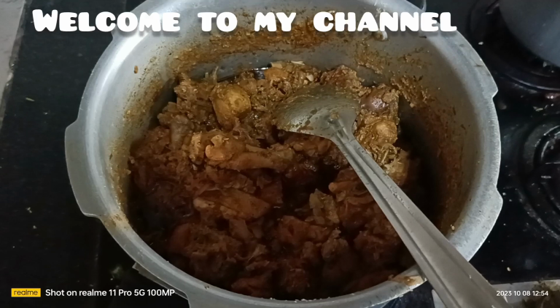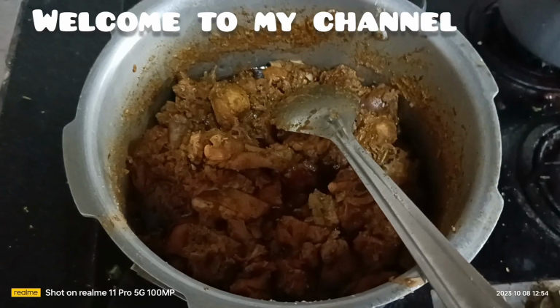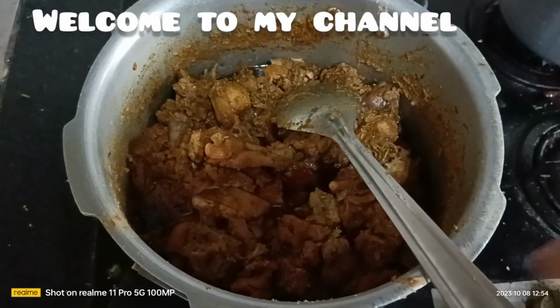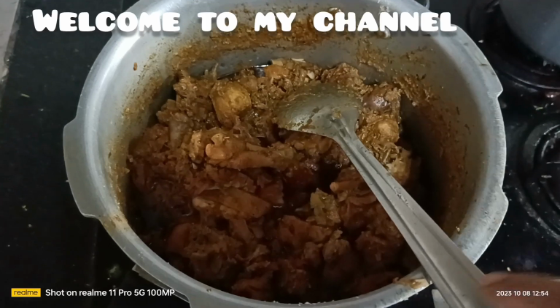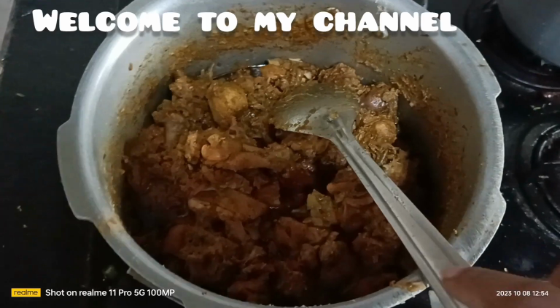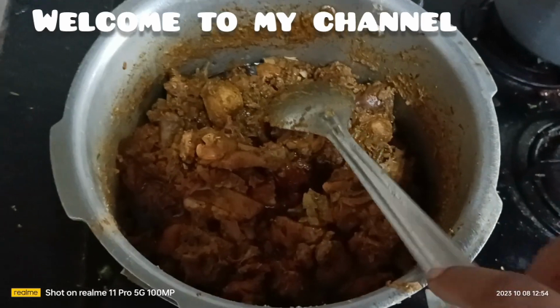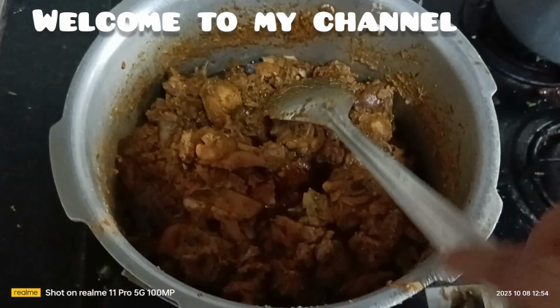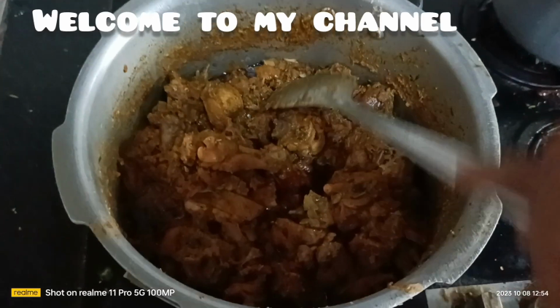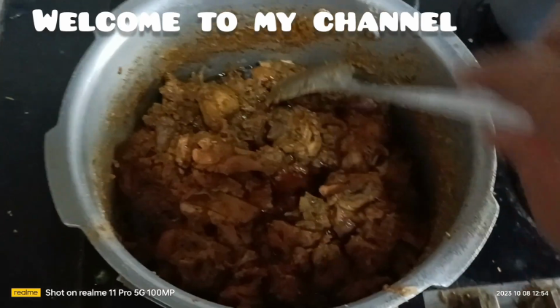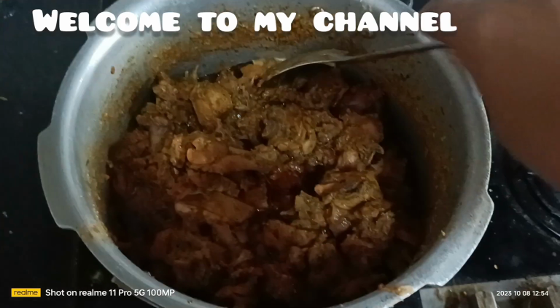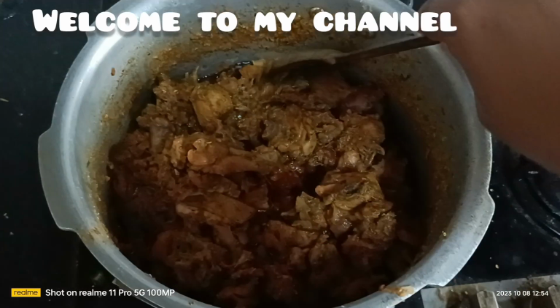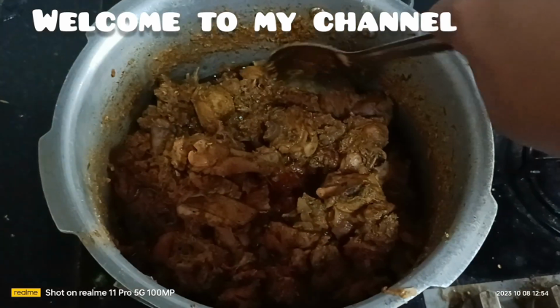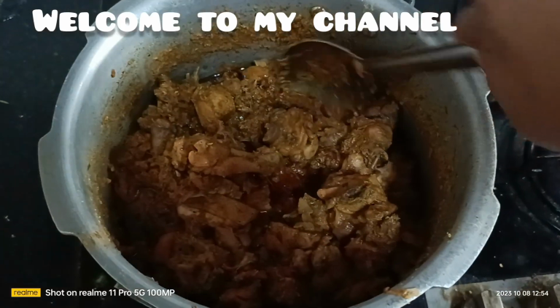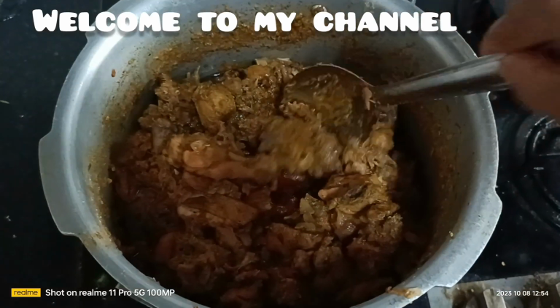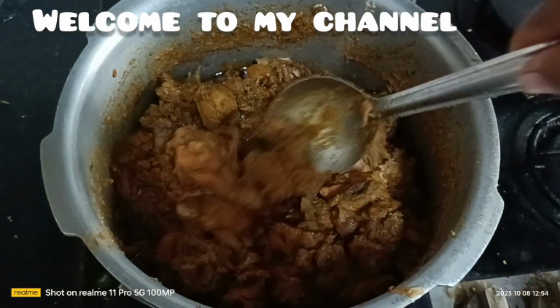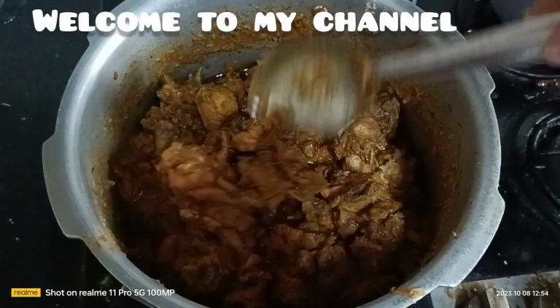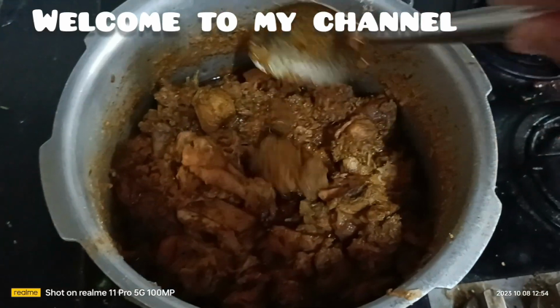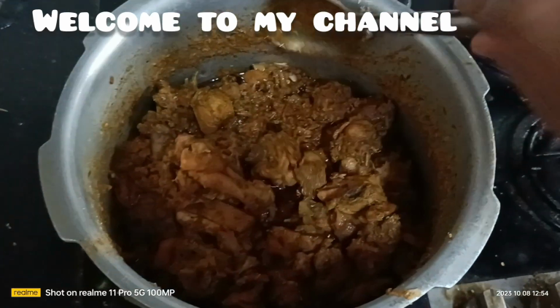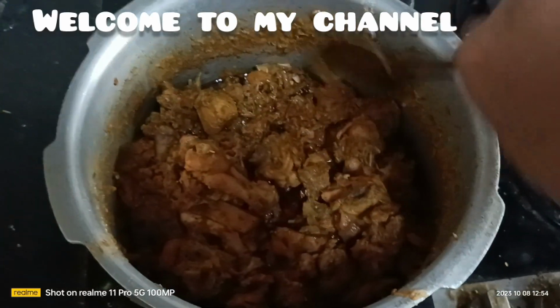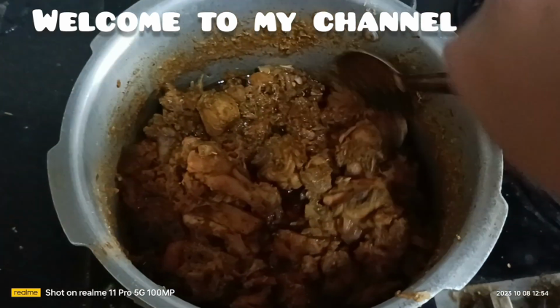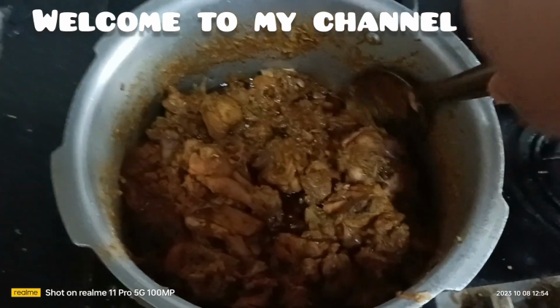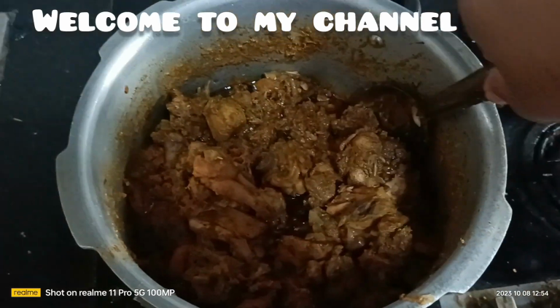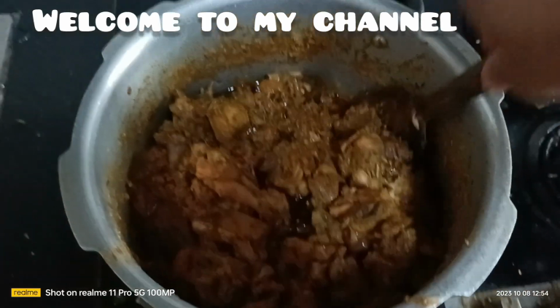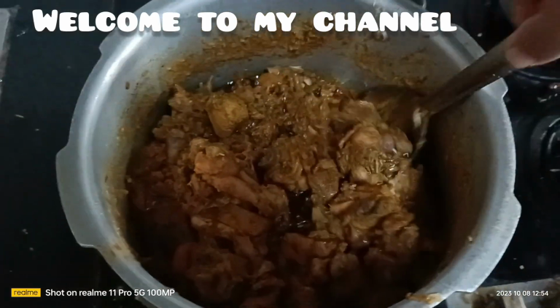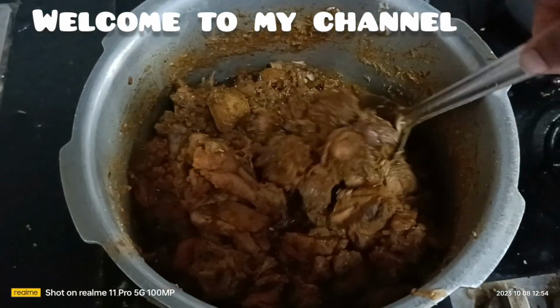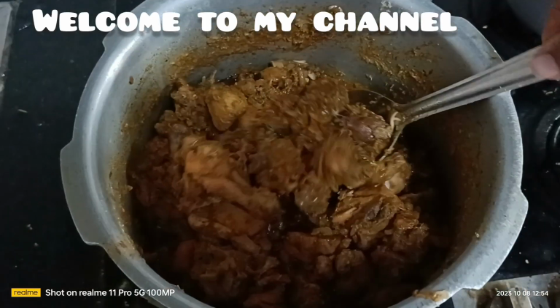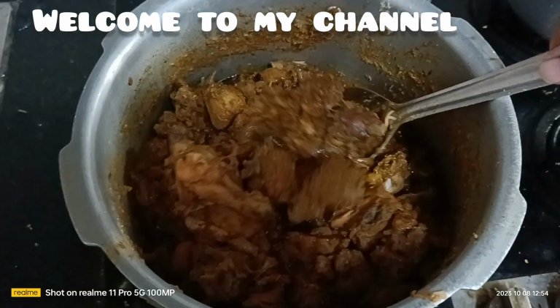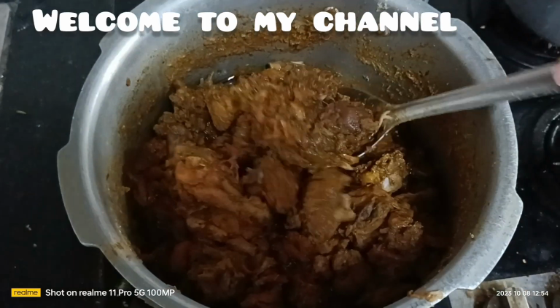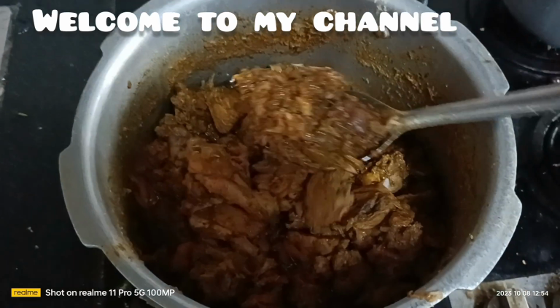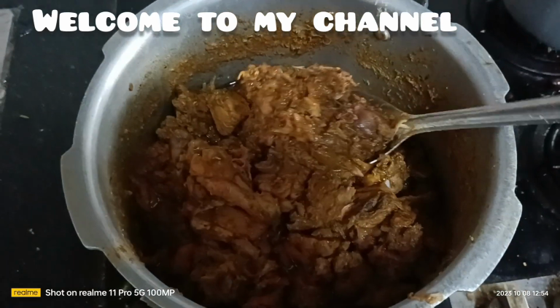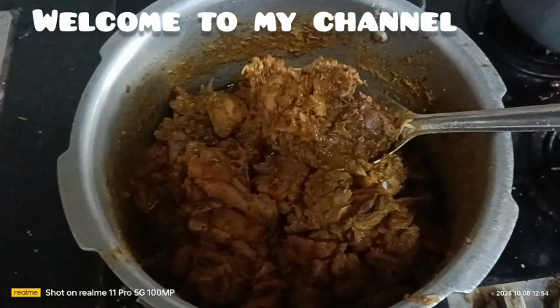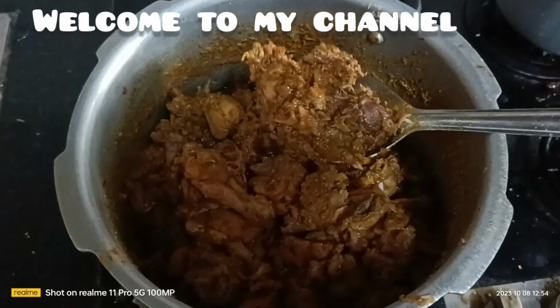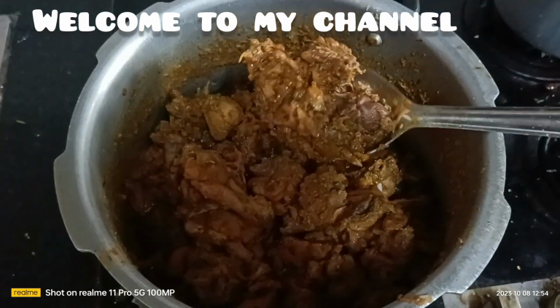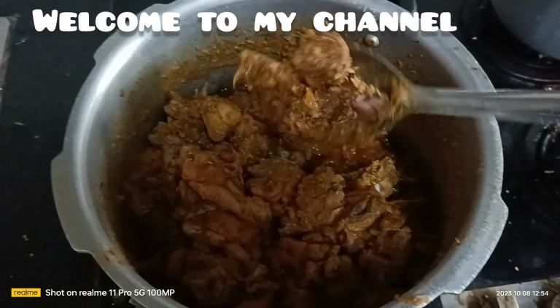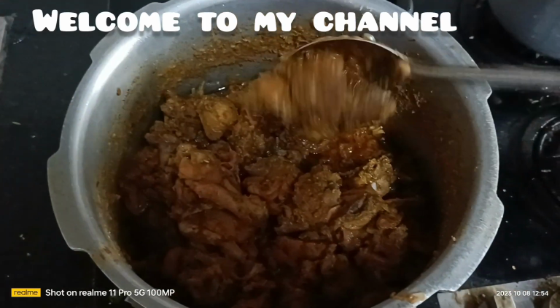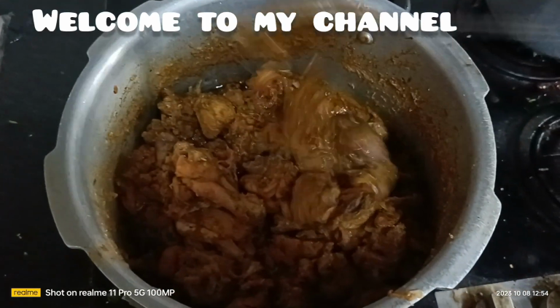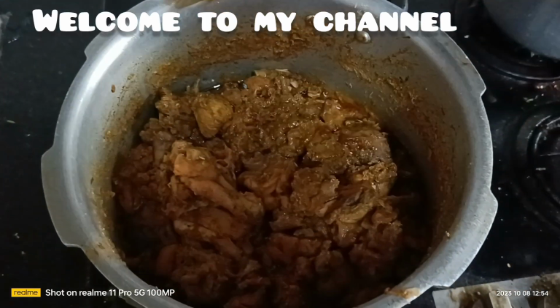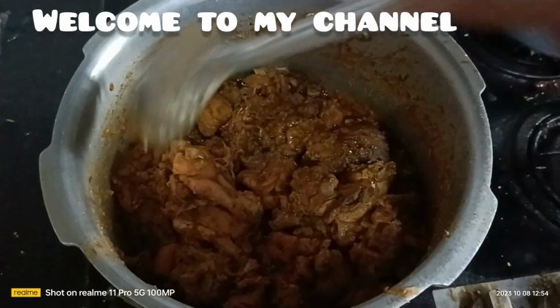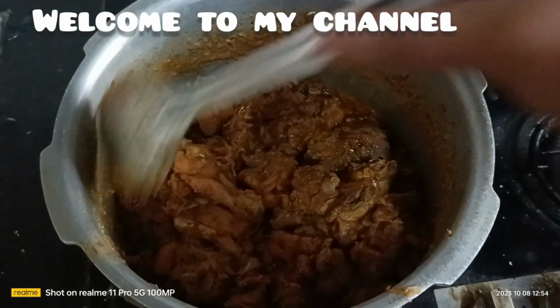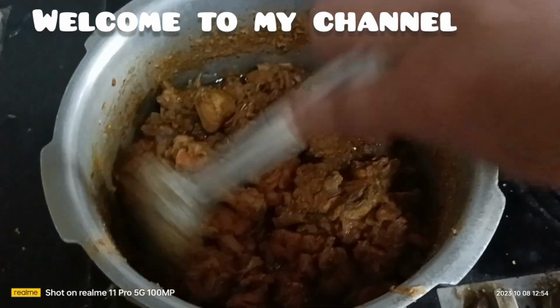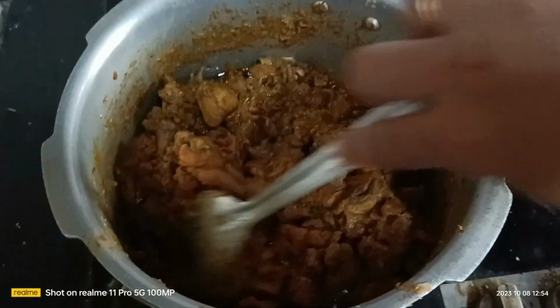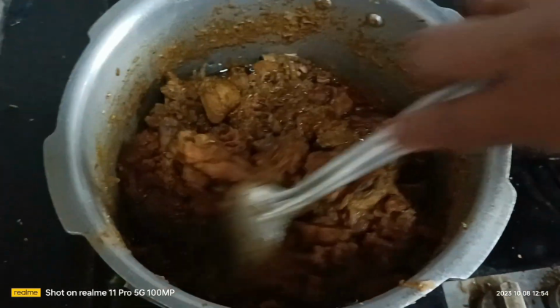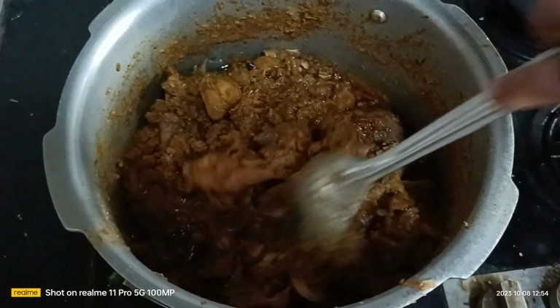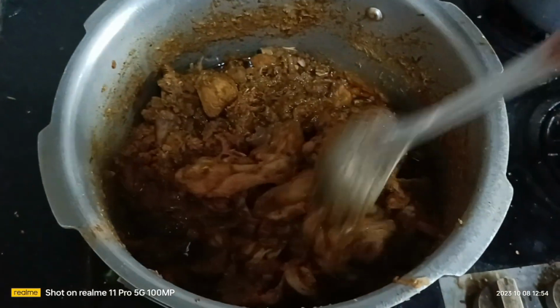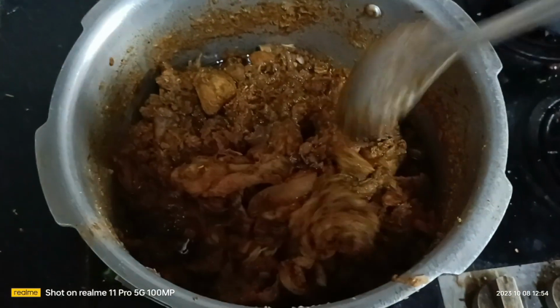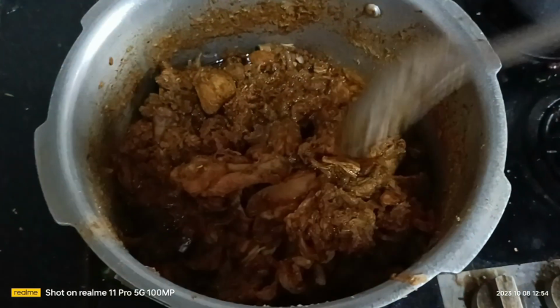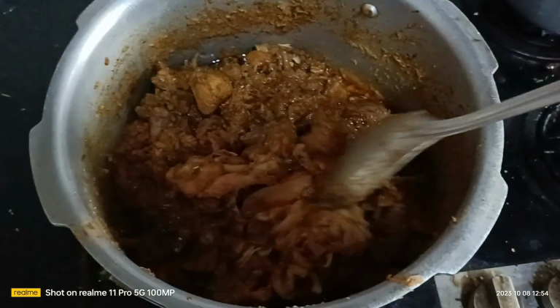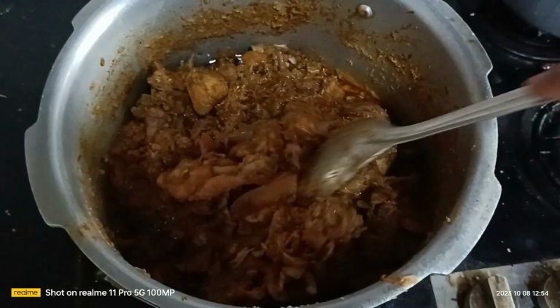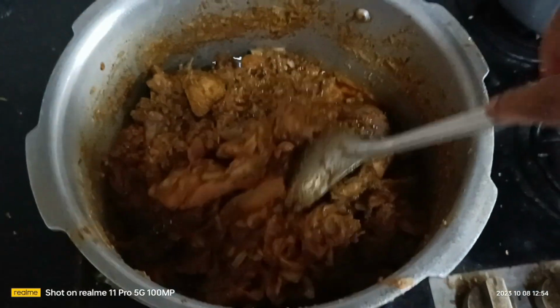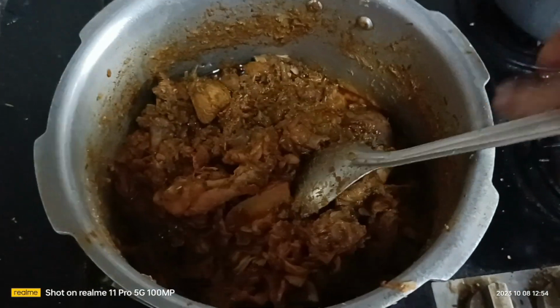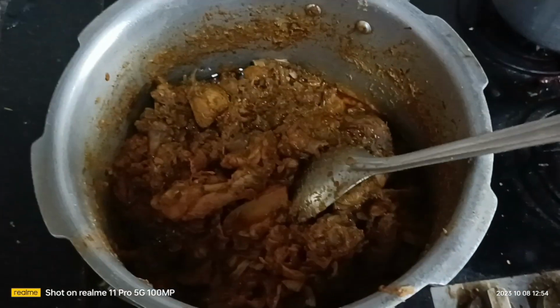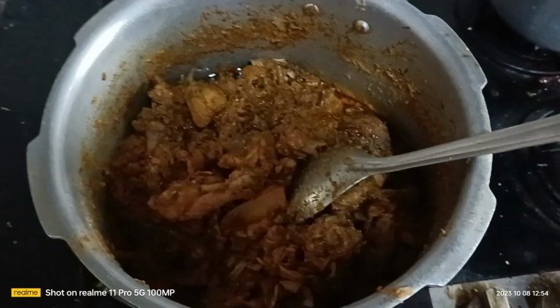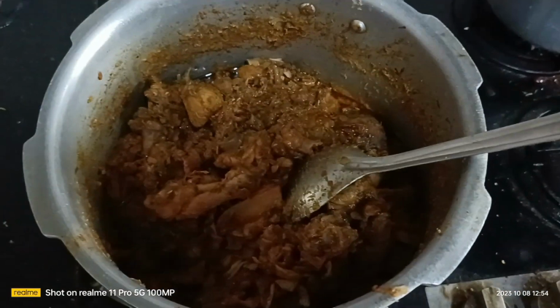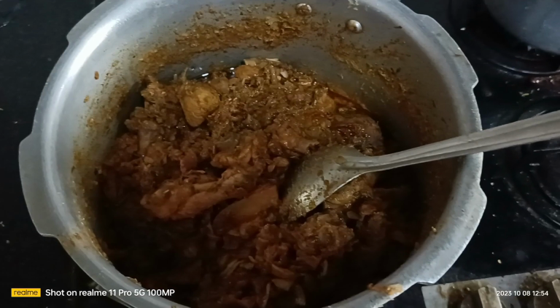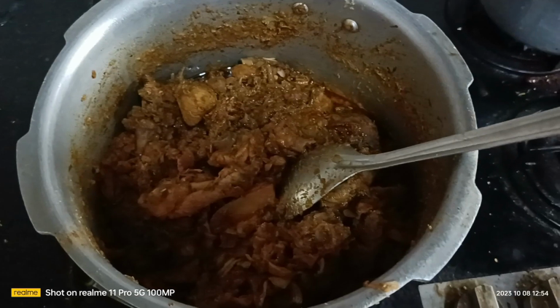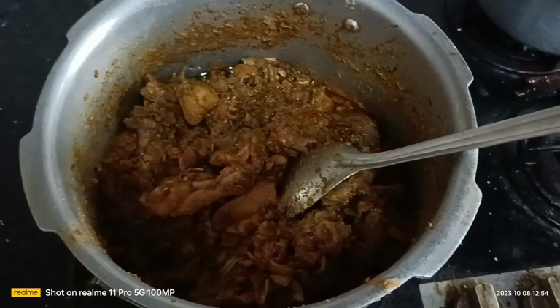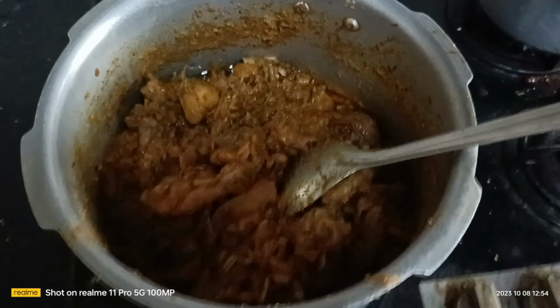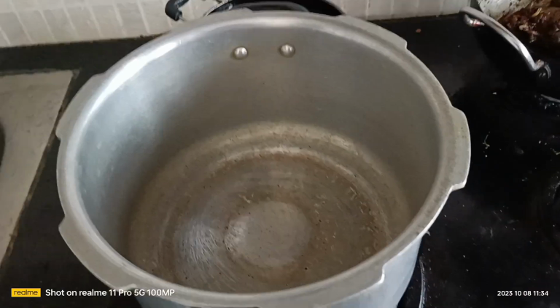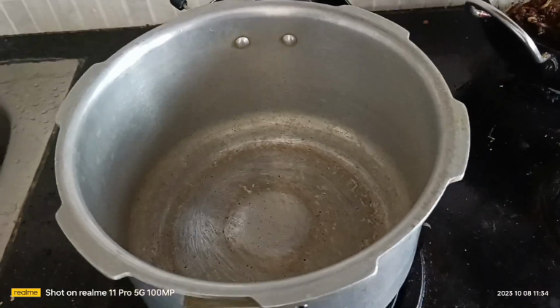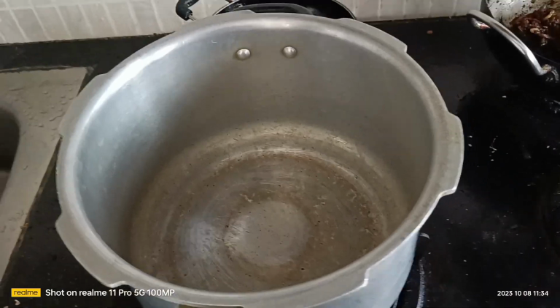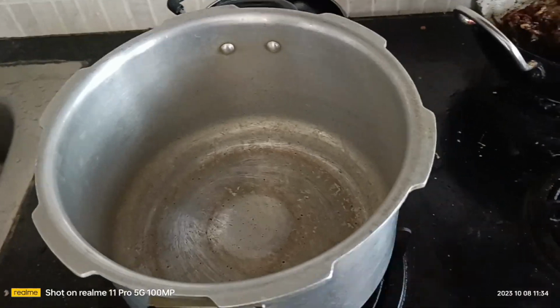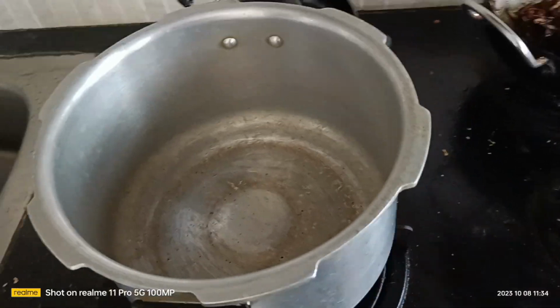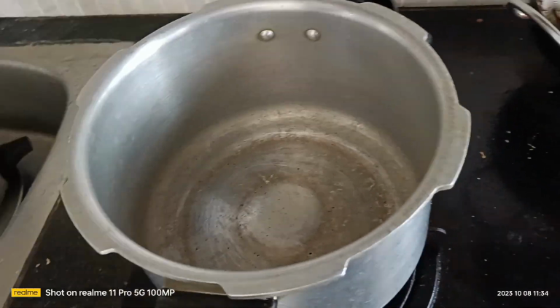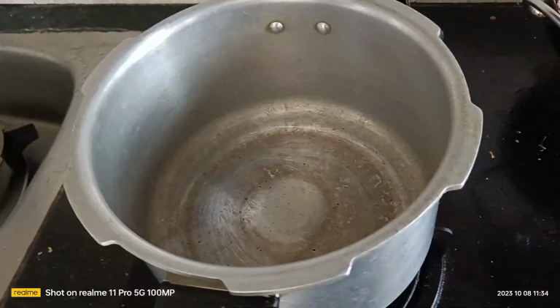Hello friends, this is me Yoshweta. Today I want to show you how to do a chicken curry or chicken gravy.